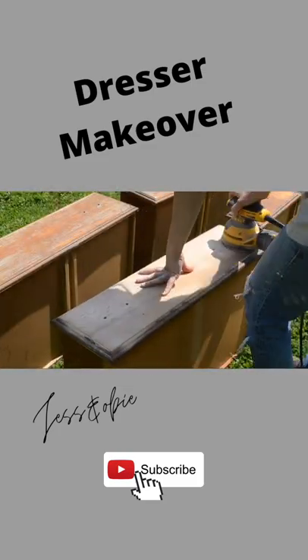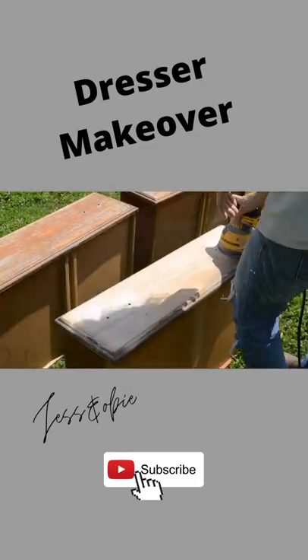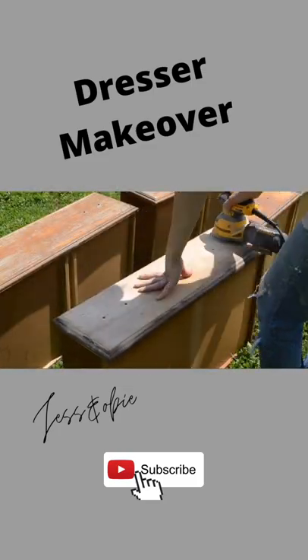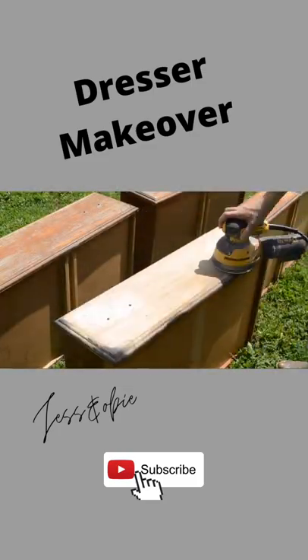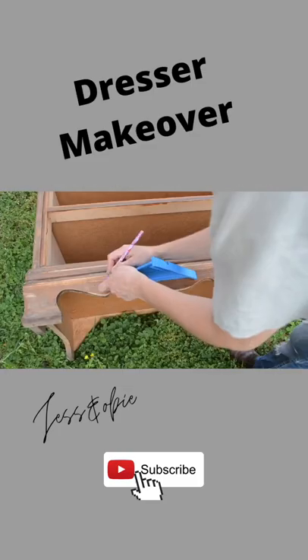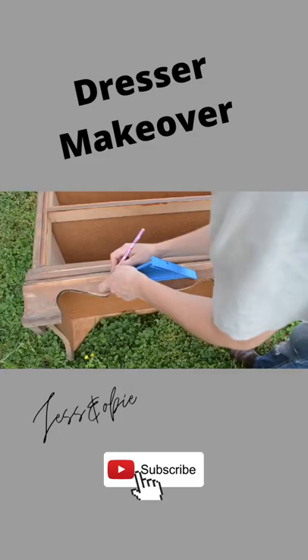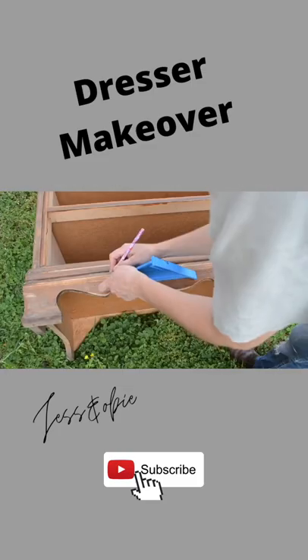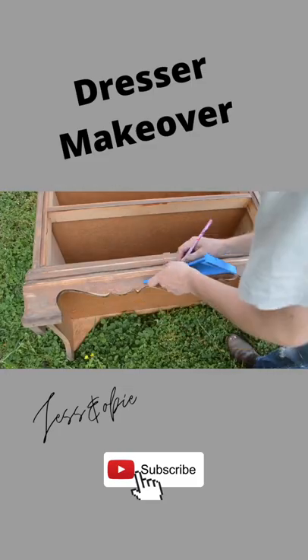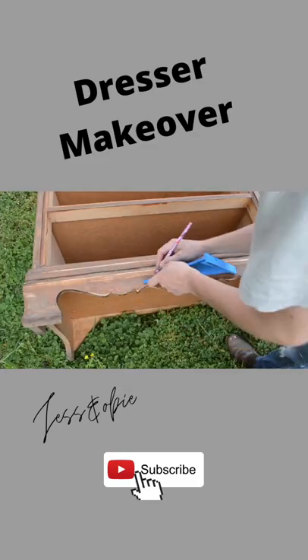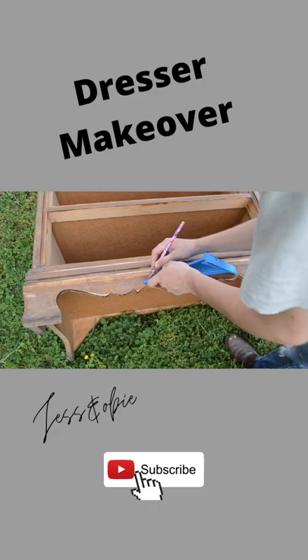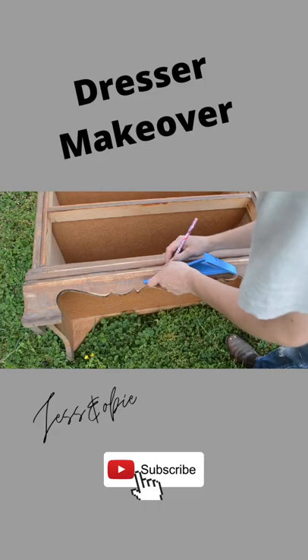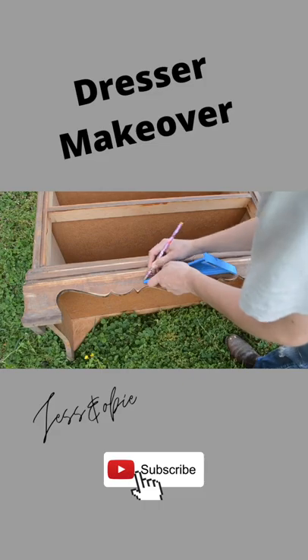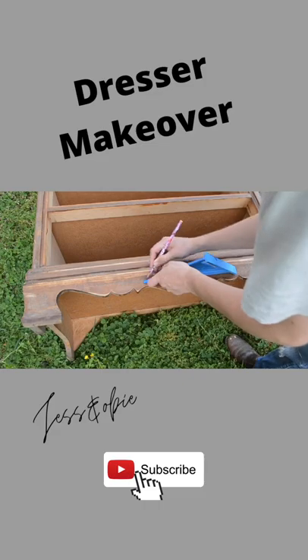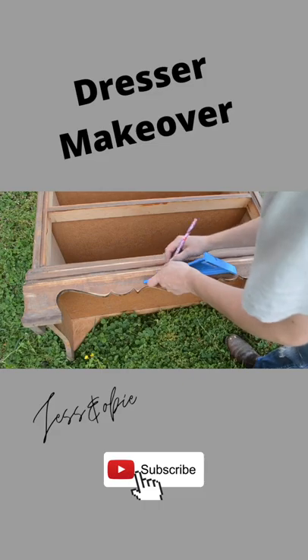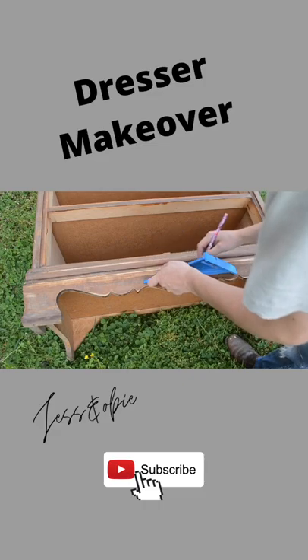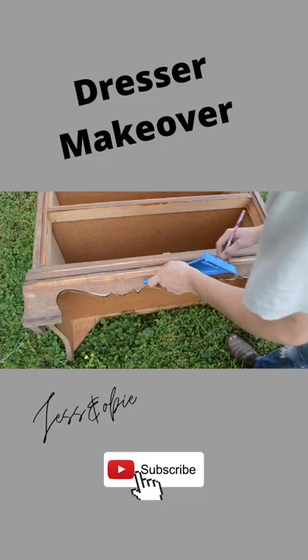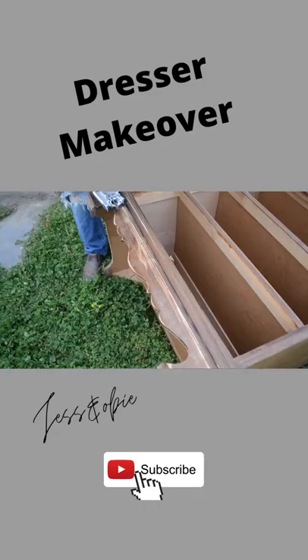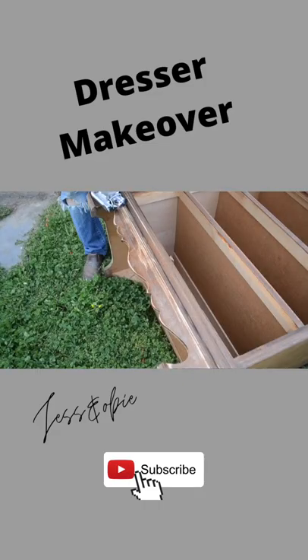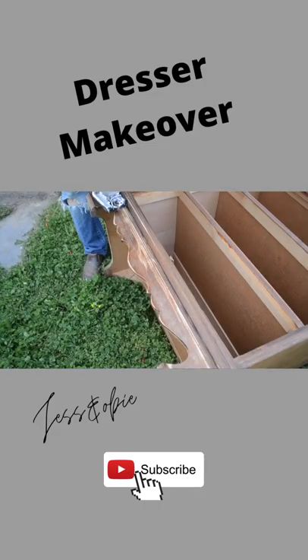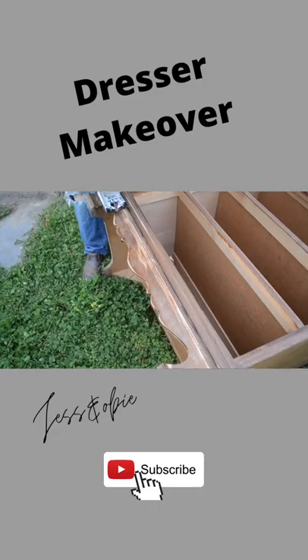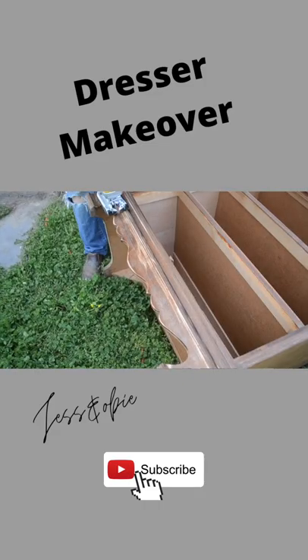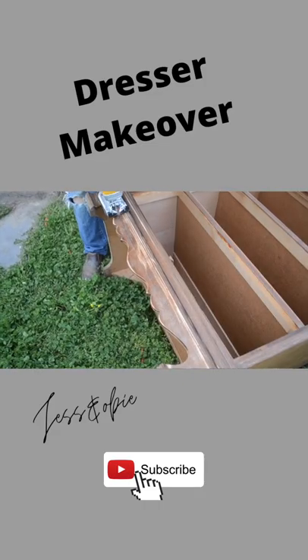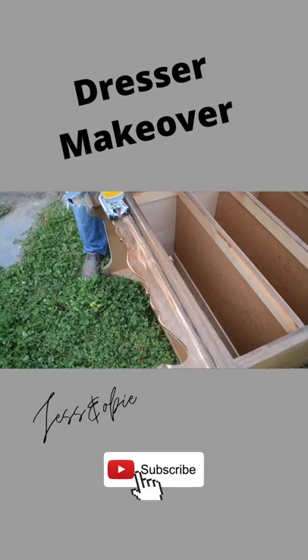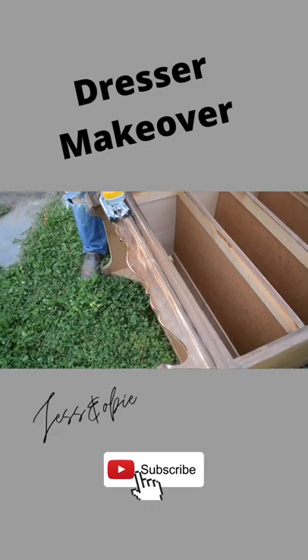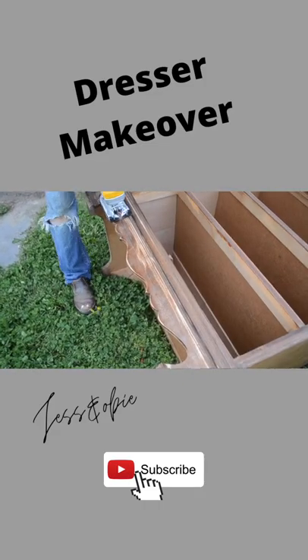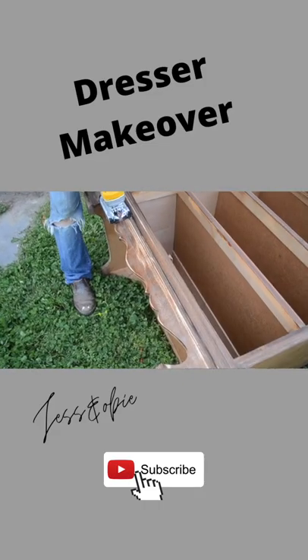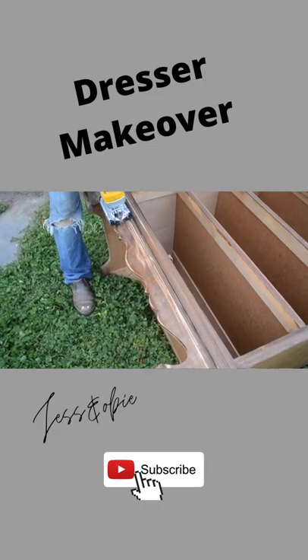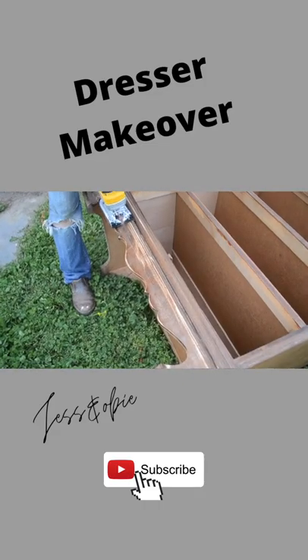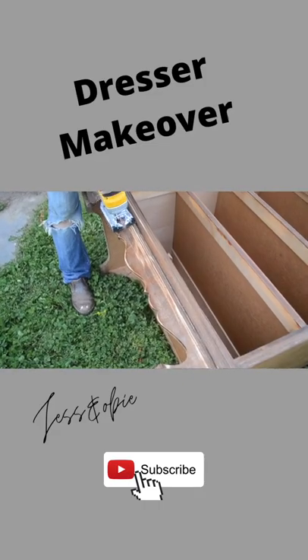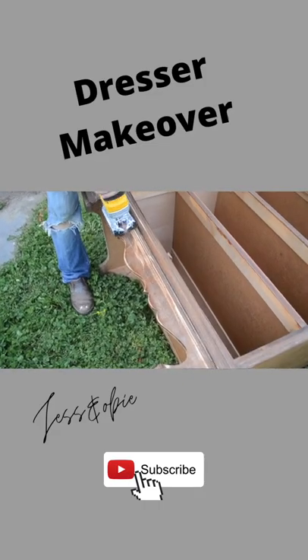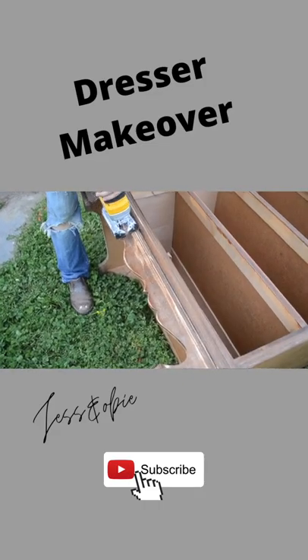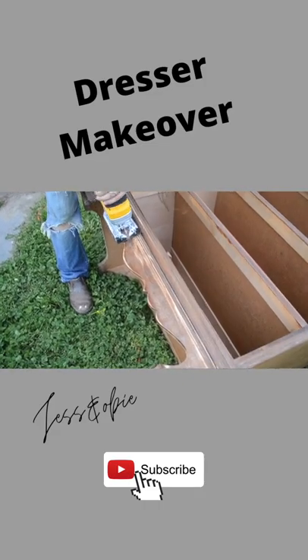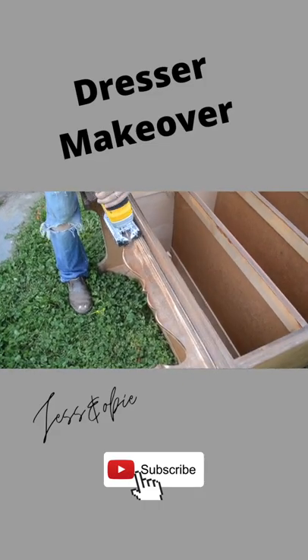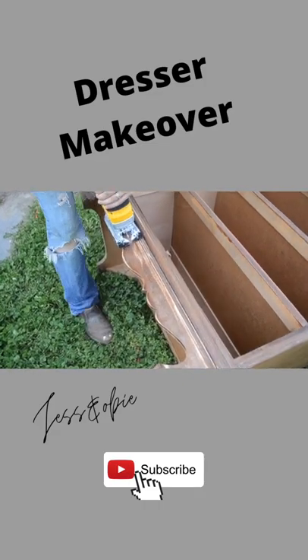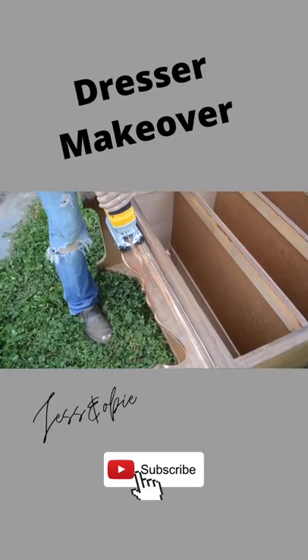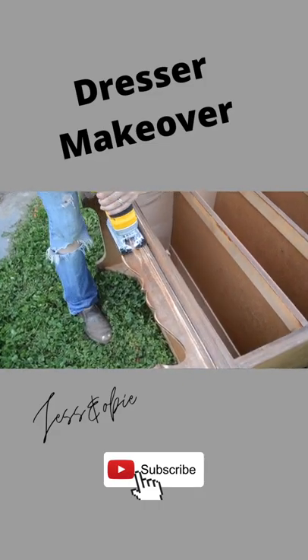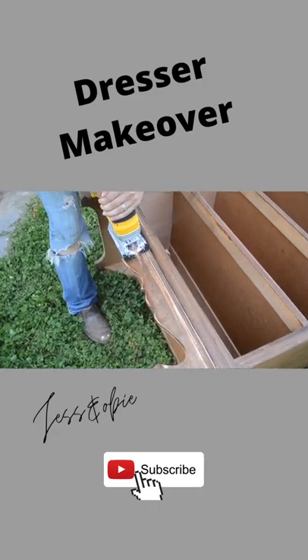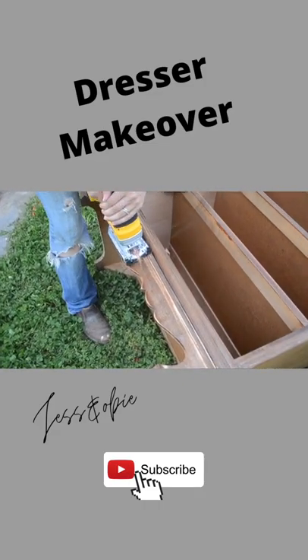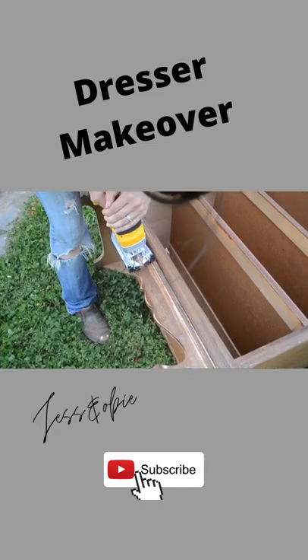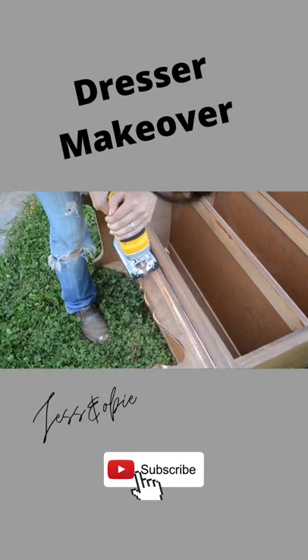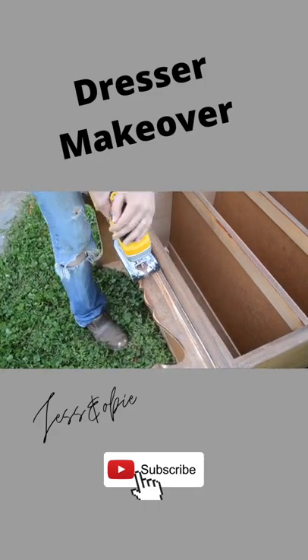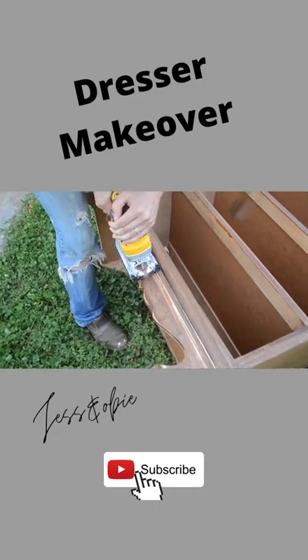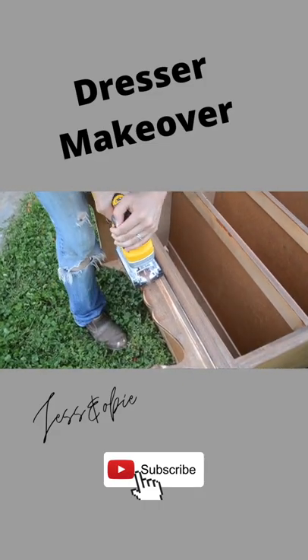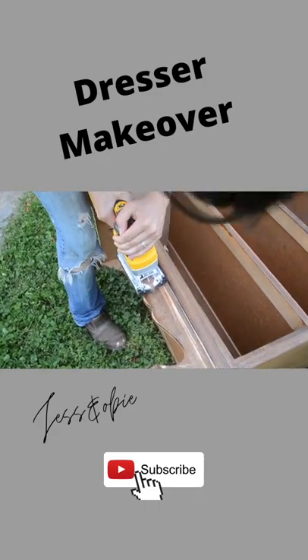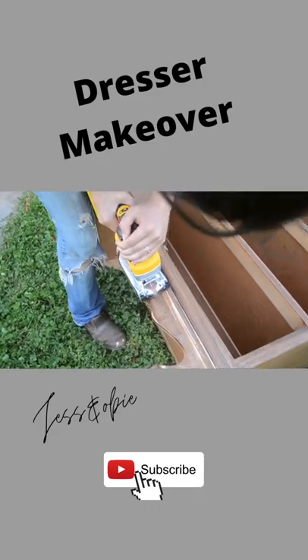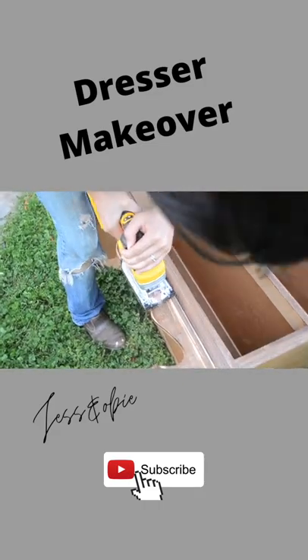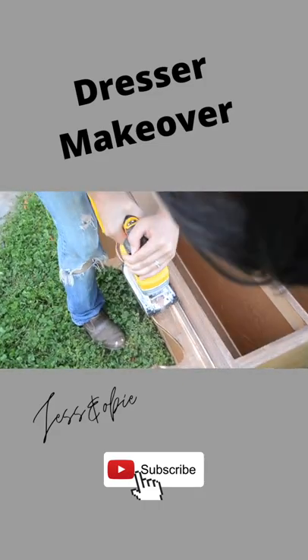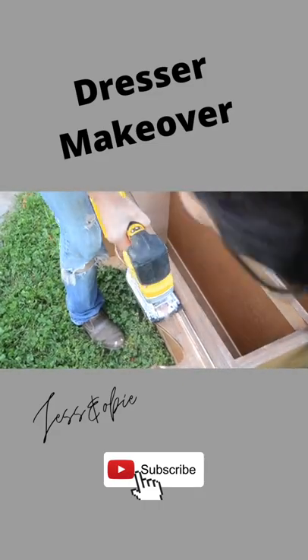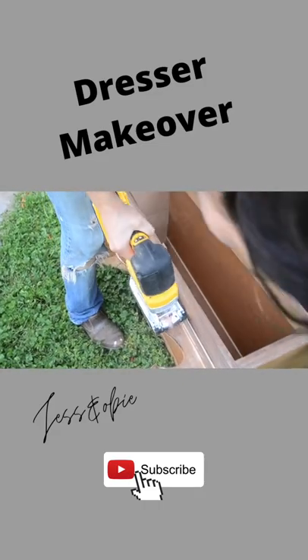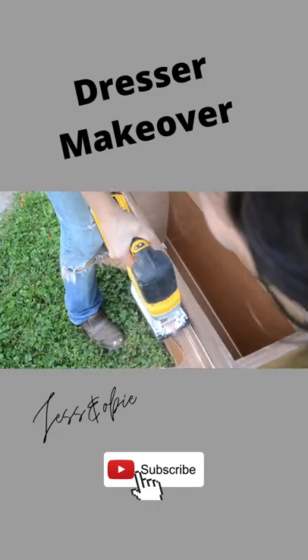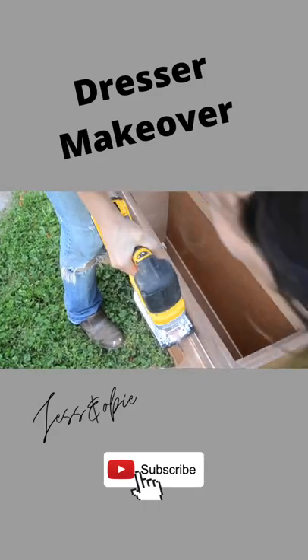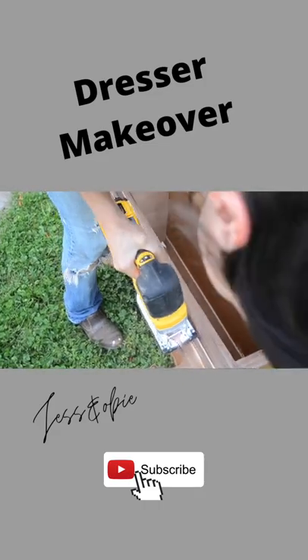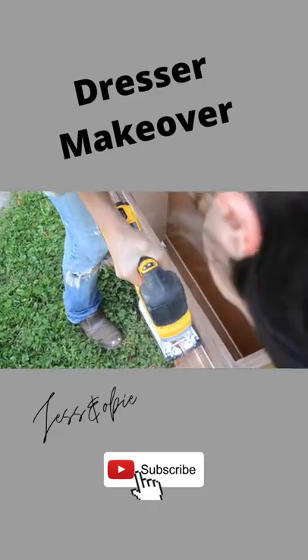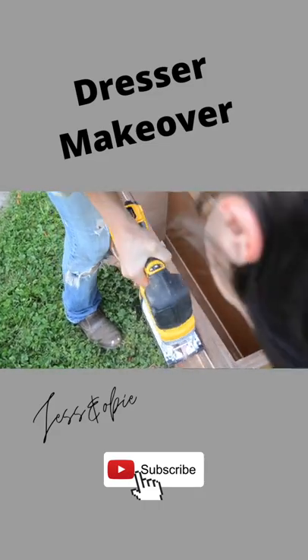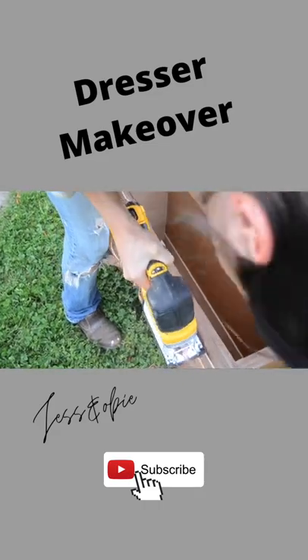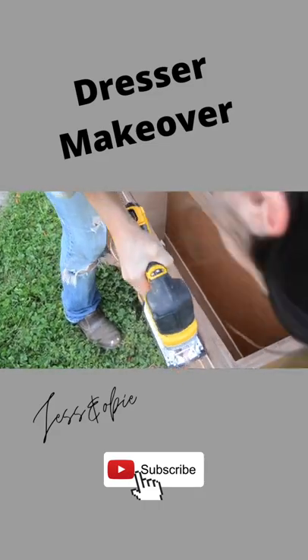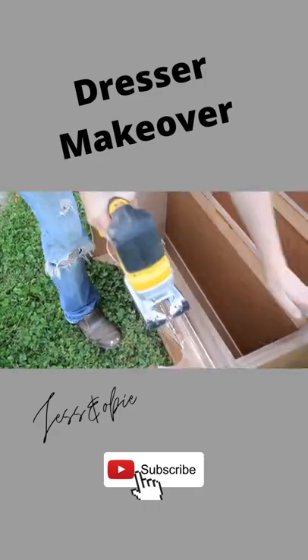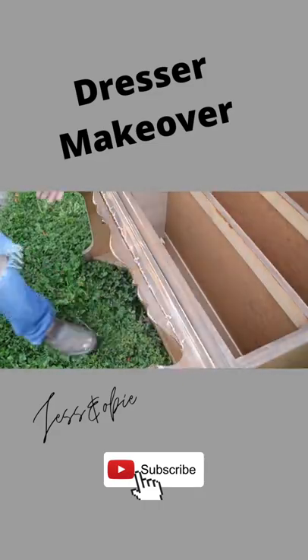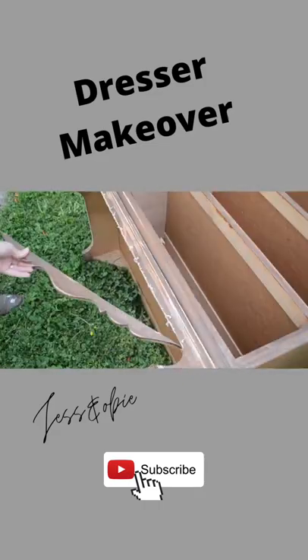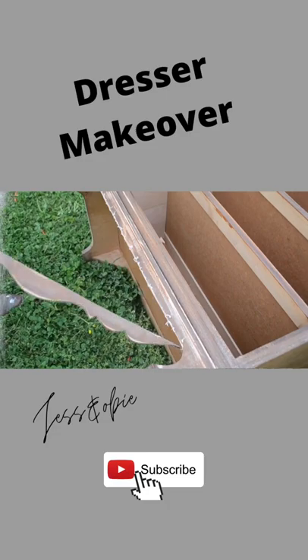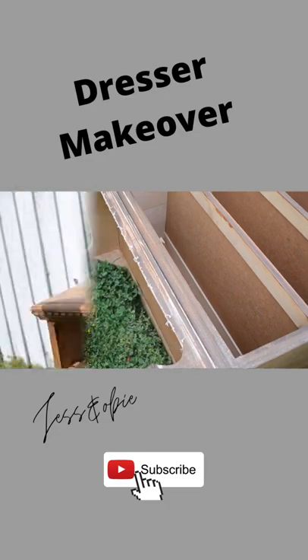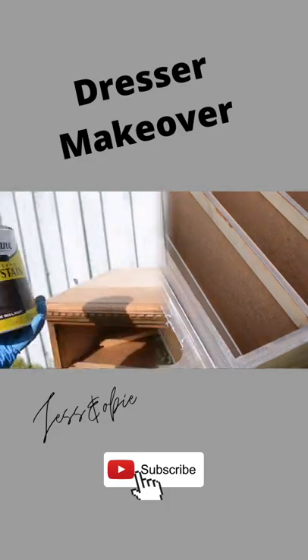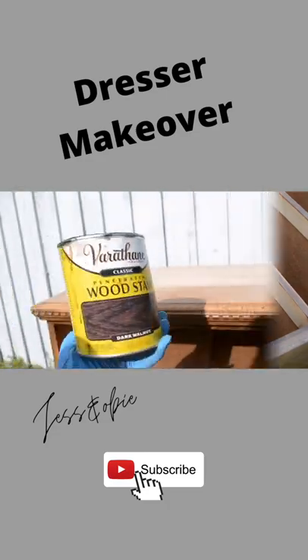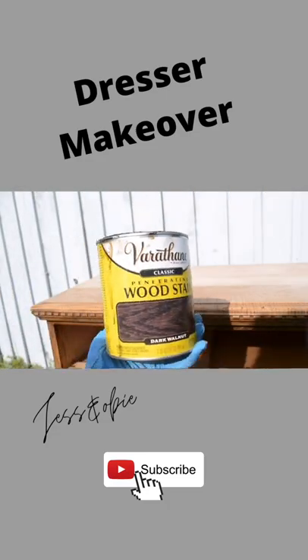I know you haters out there are going to hate this, but to give this piece cleaner lines, I removed the scallop detailing on the bottom with my jigsaw.